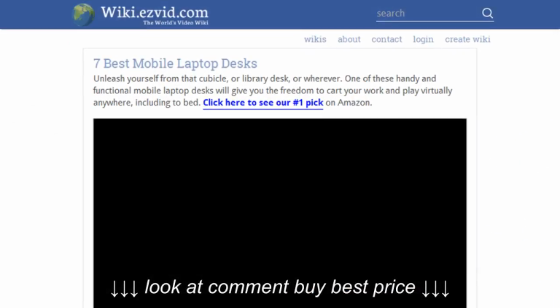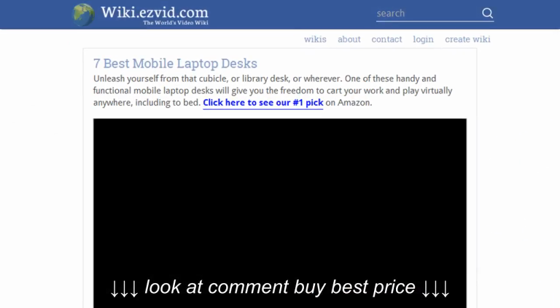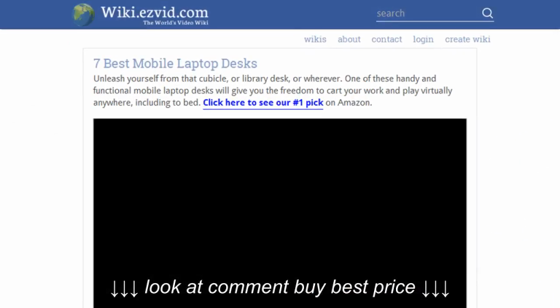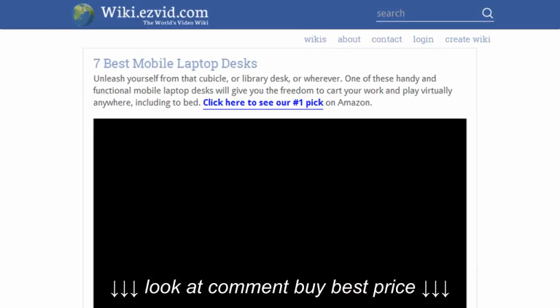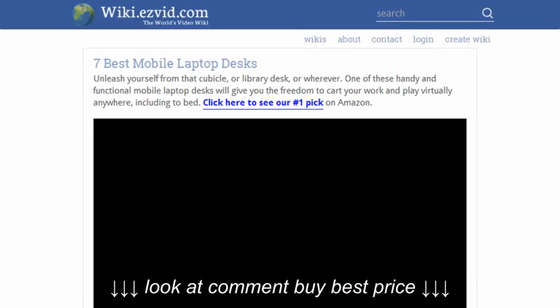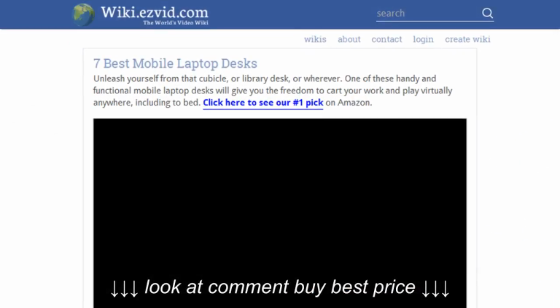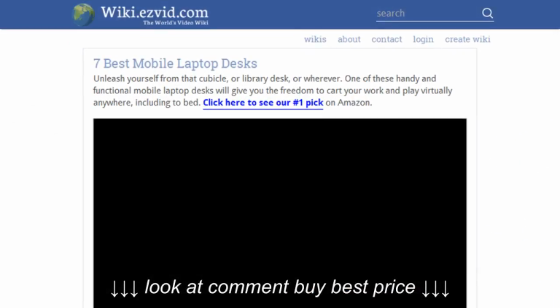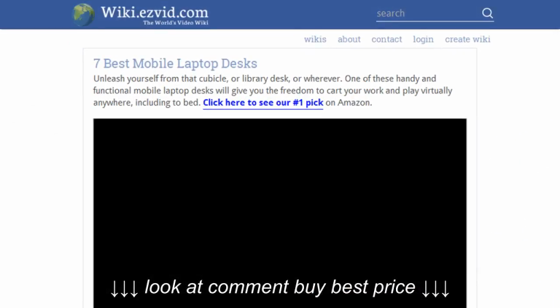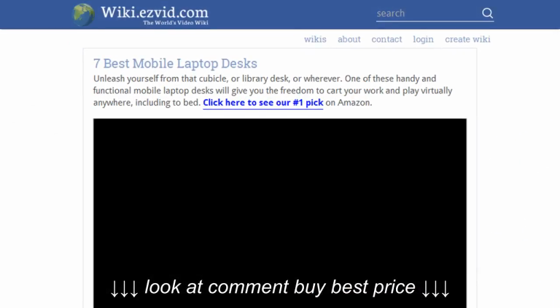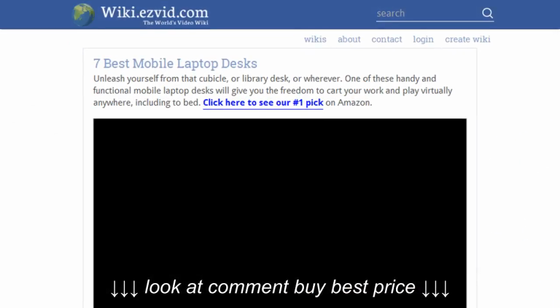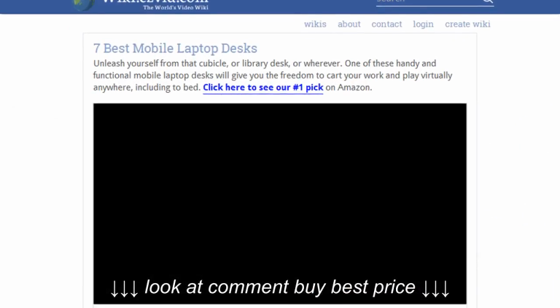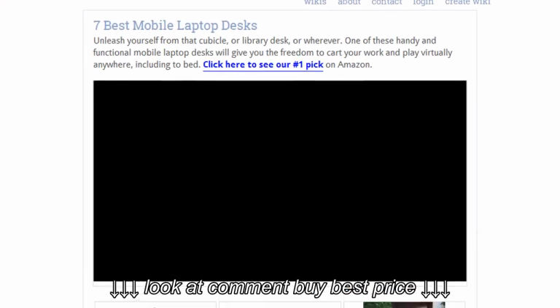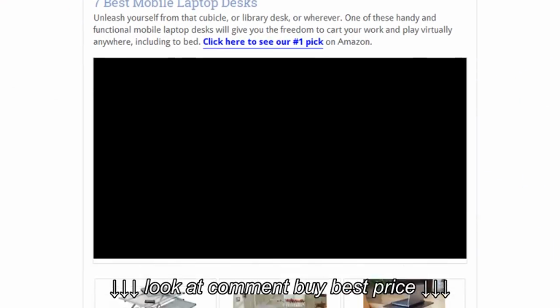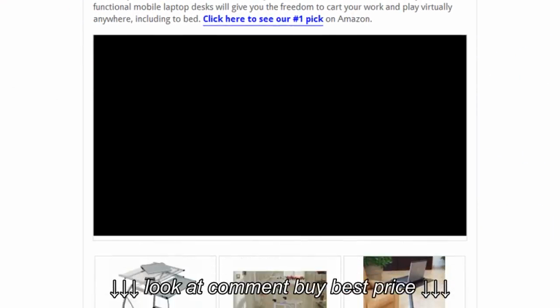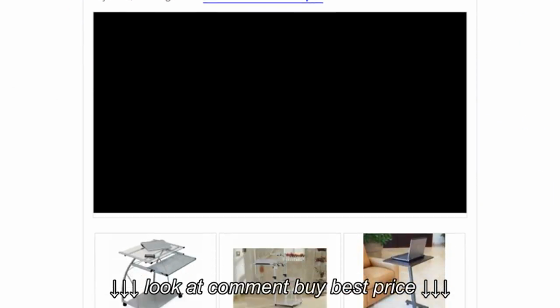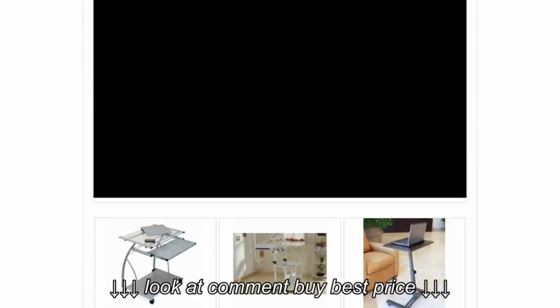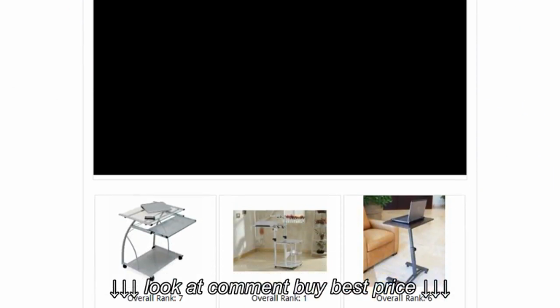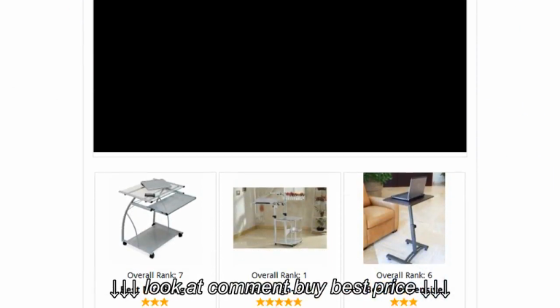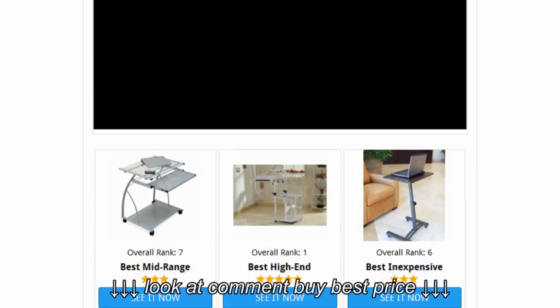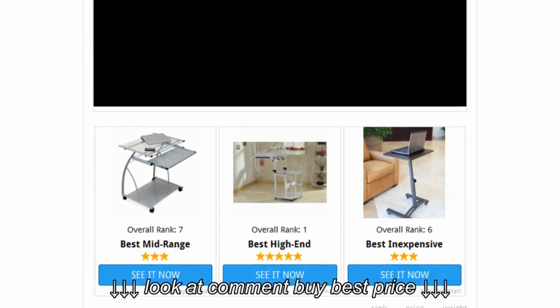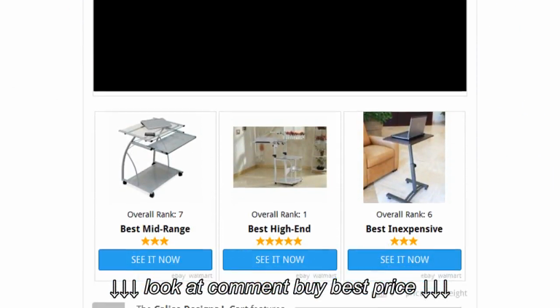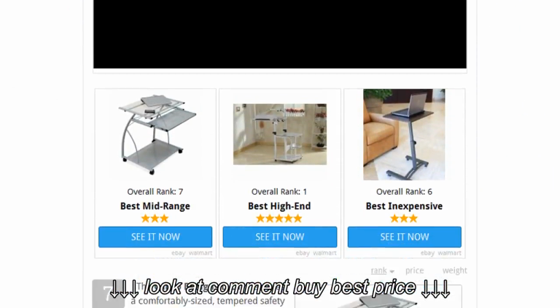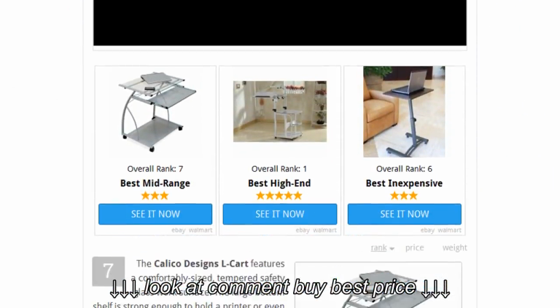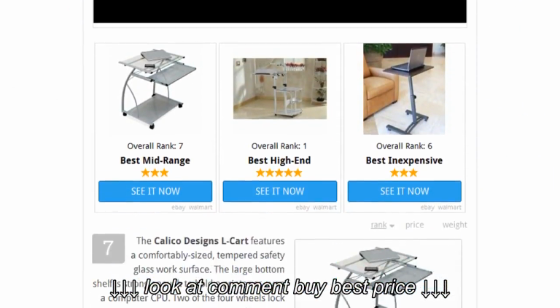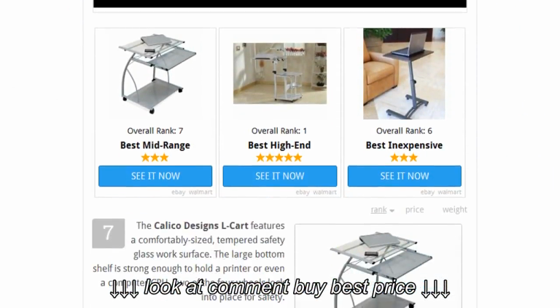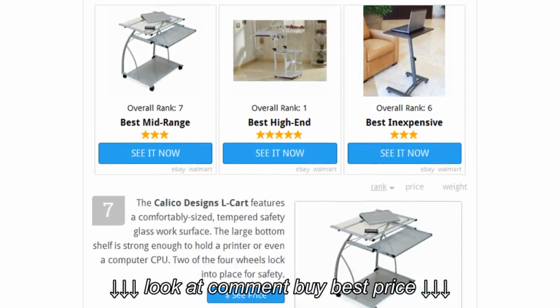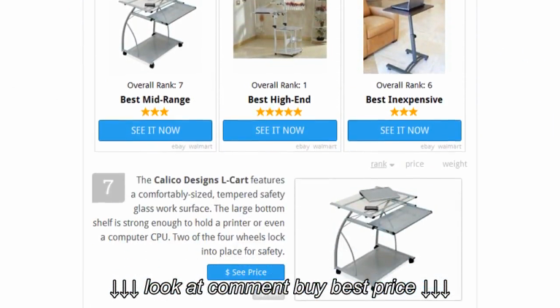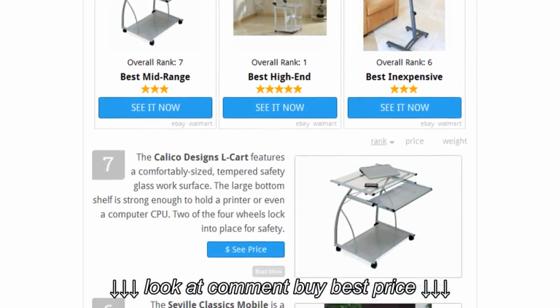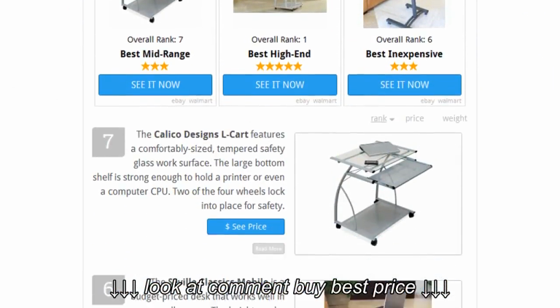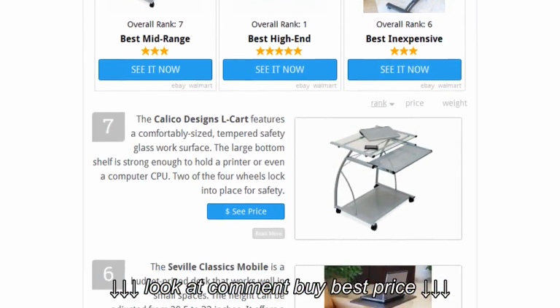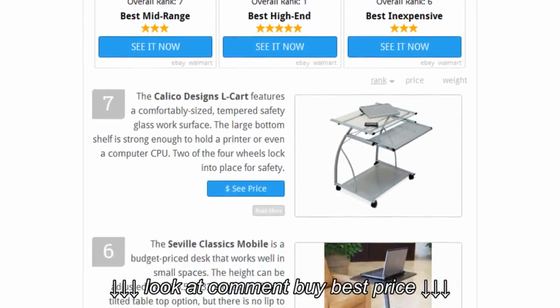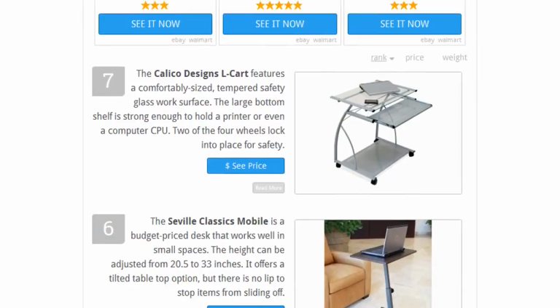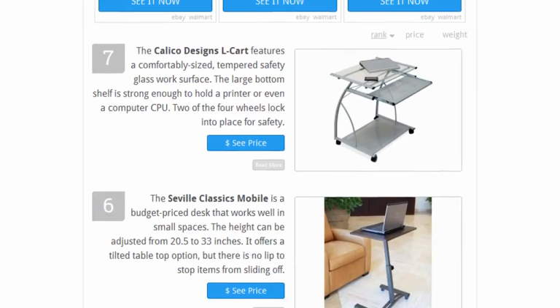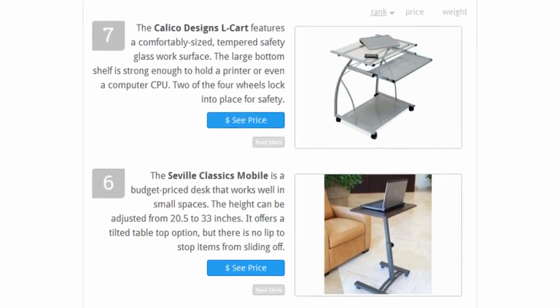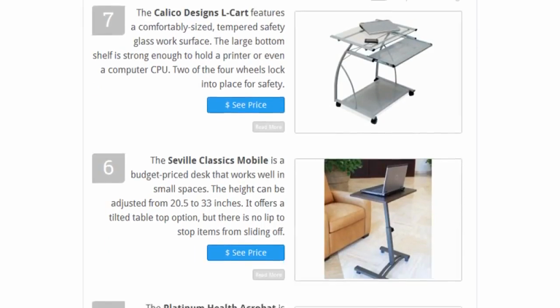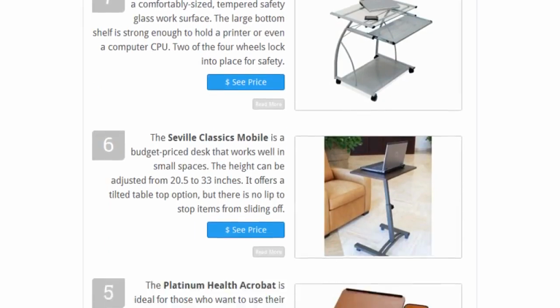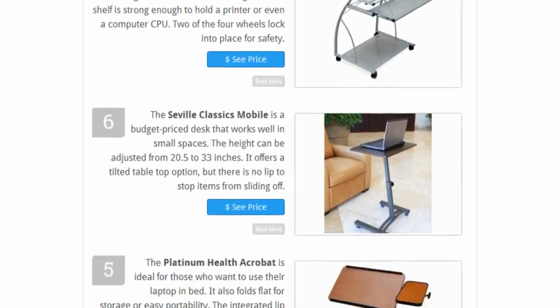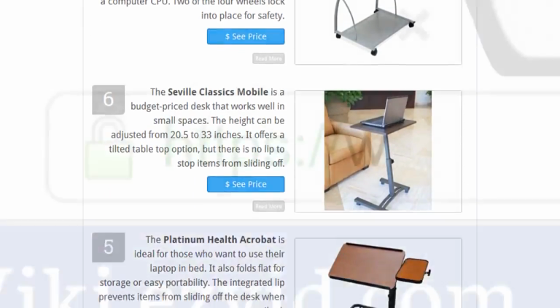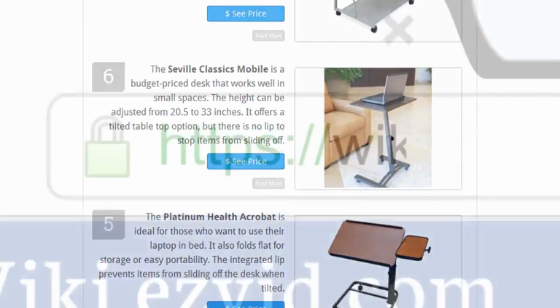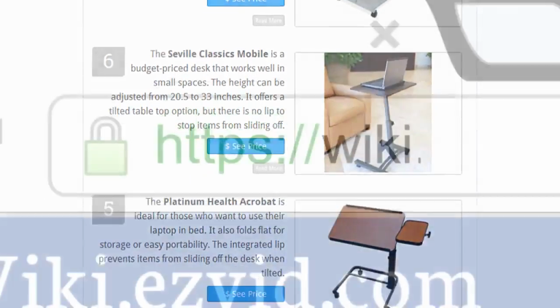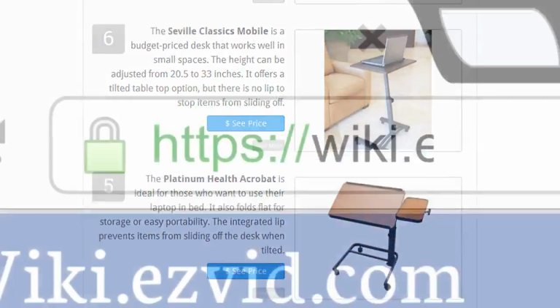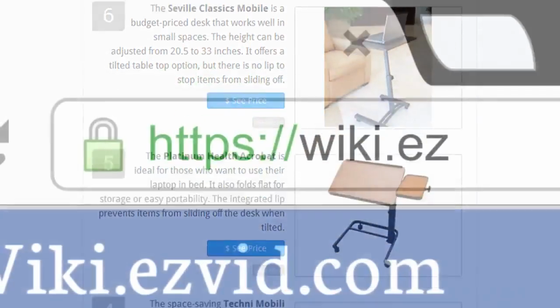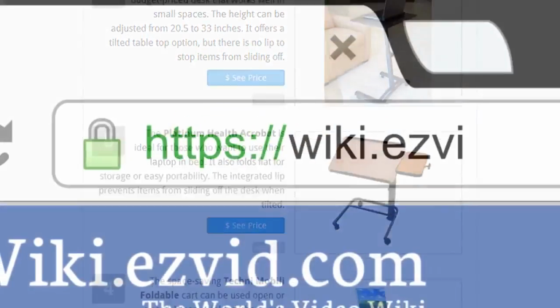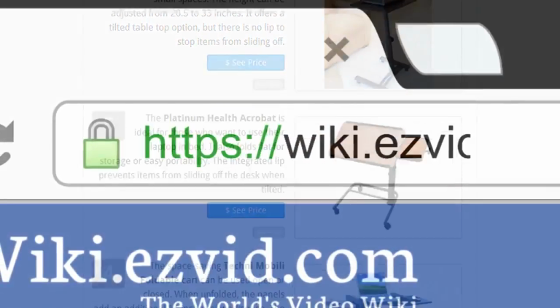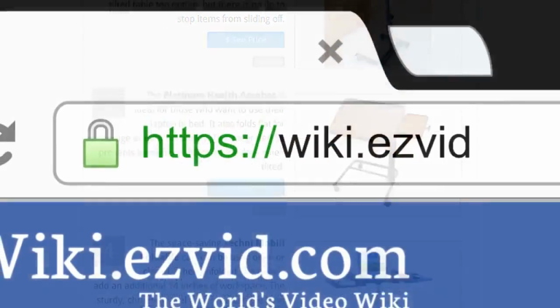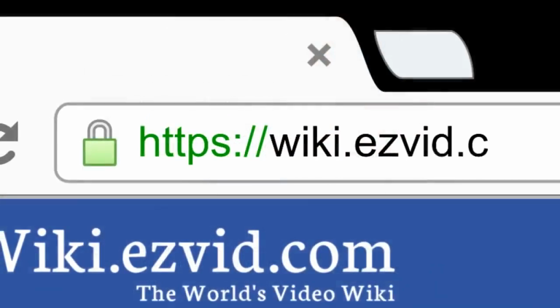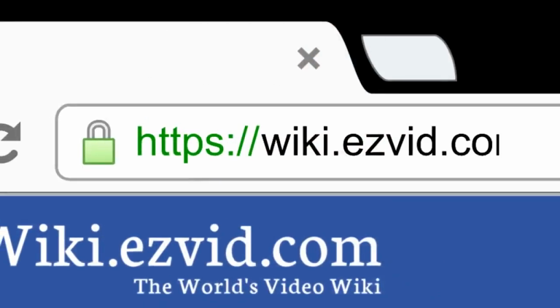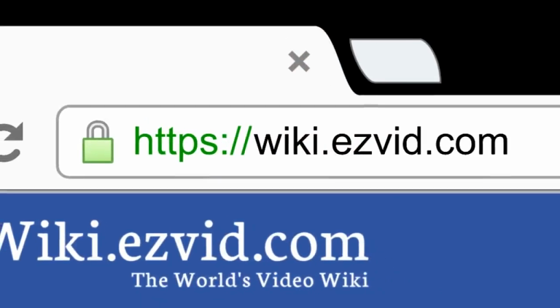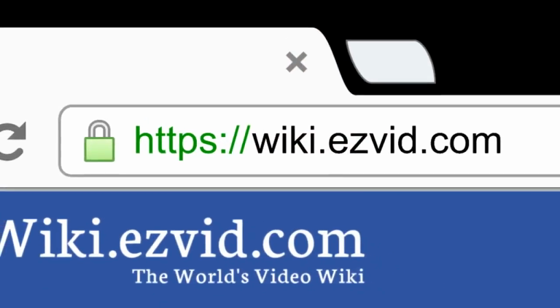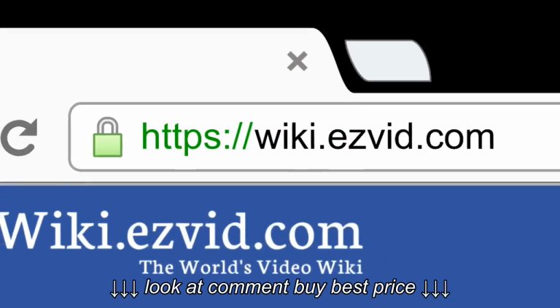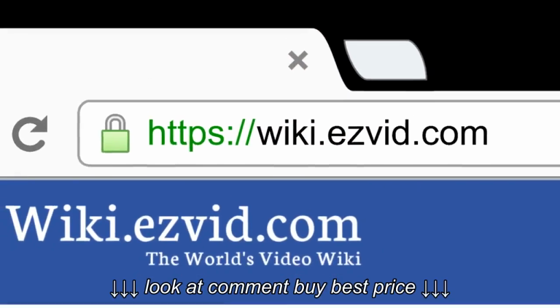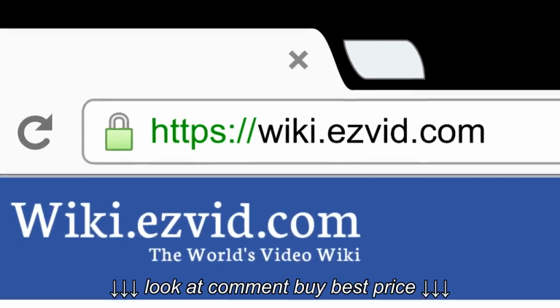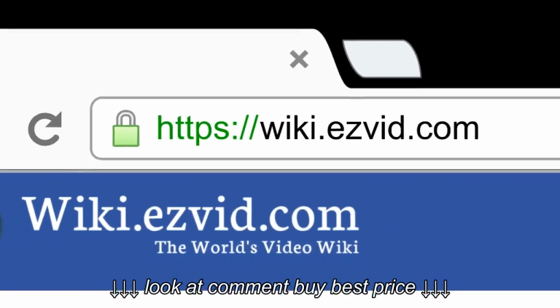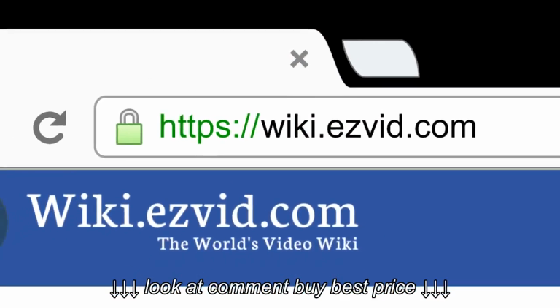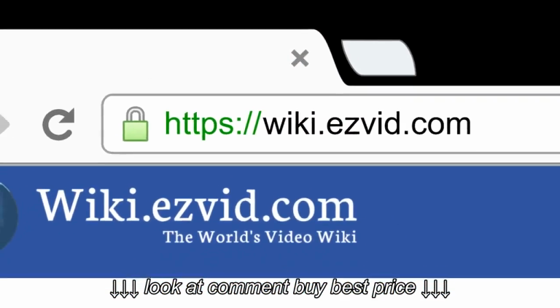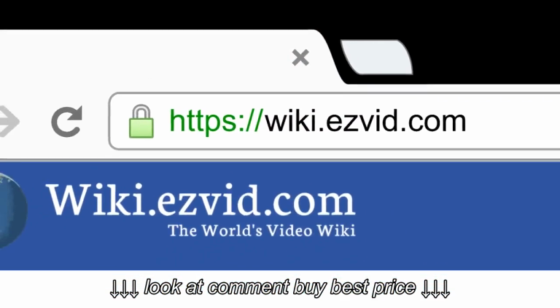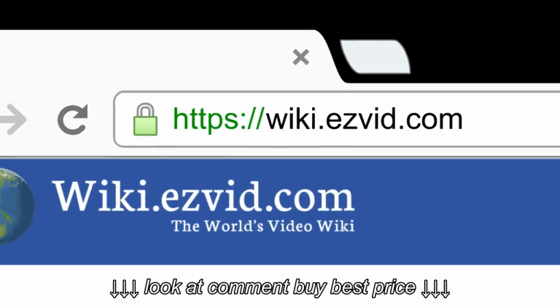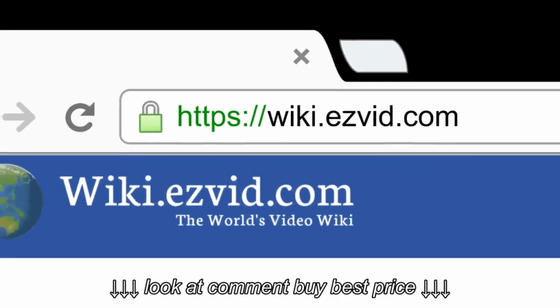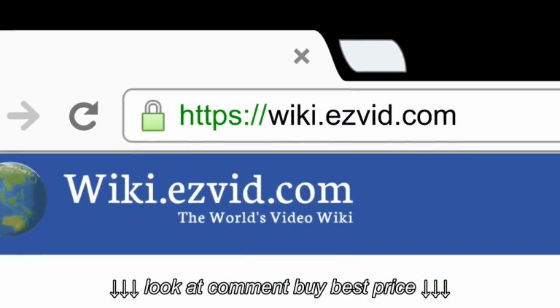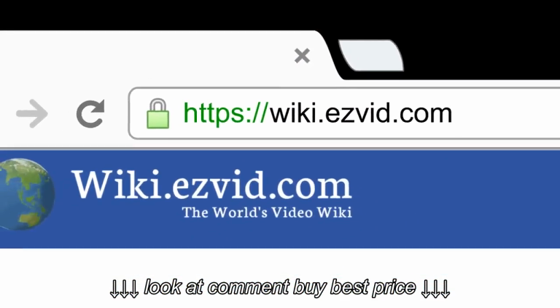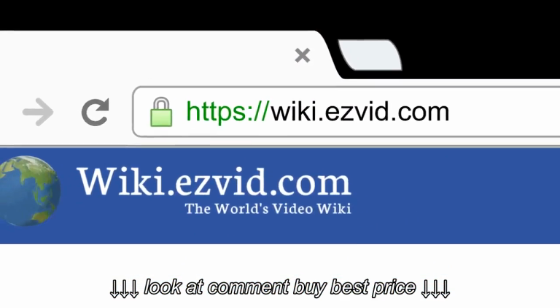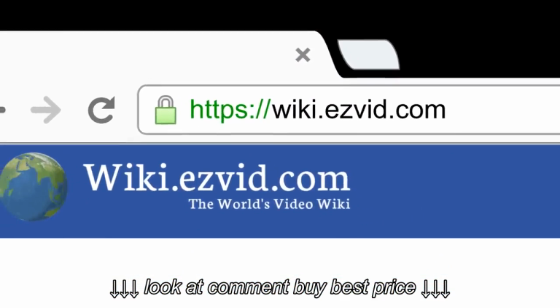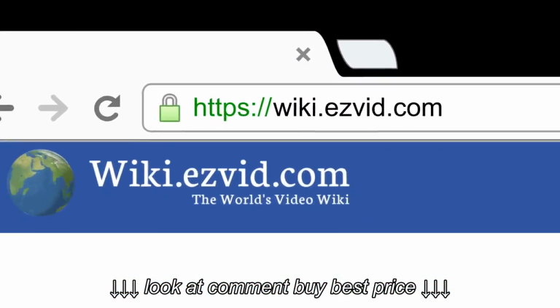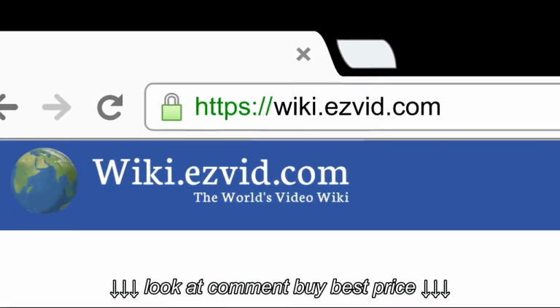To see all this stuff, go to wiki.easyvid.com and search for mobile laptop desks, or click beneath this video.